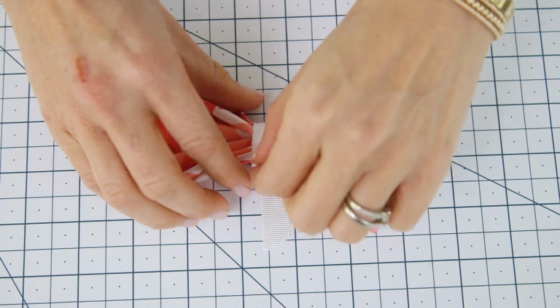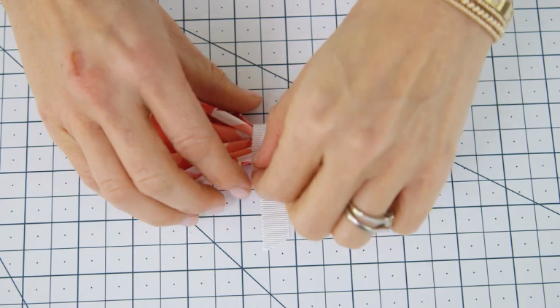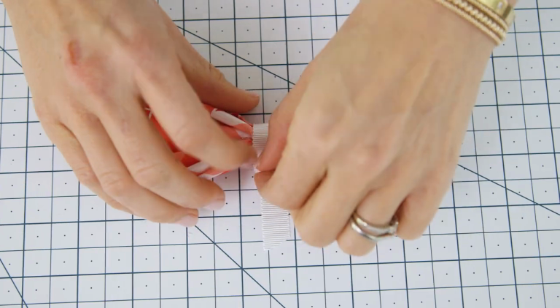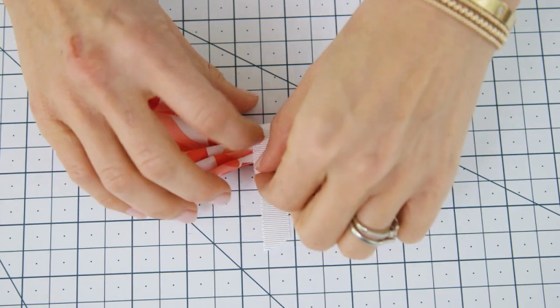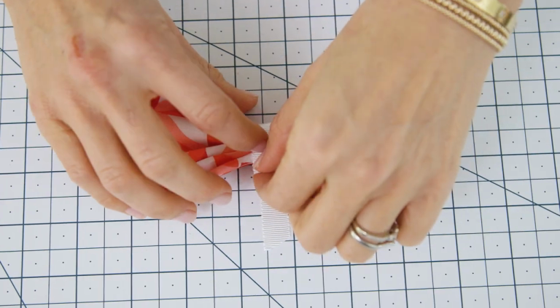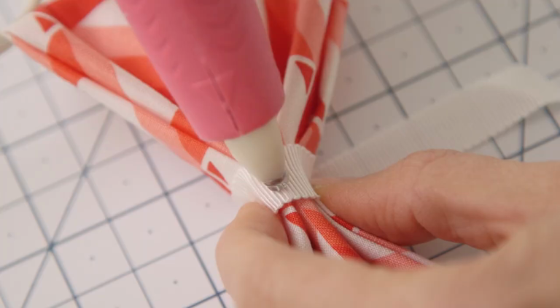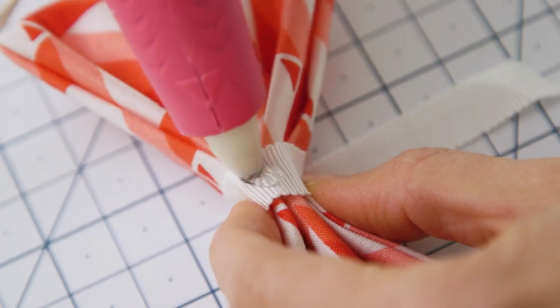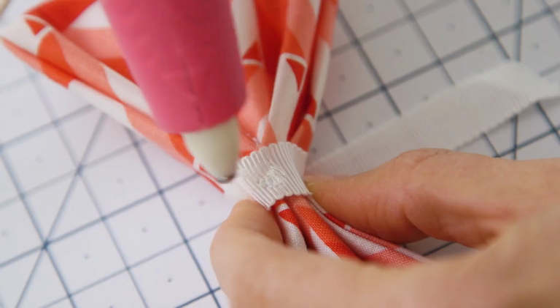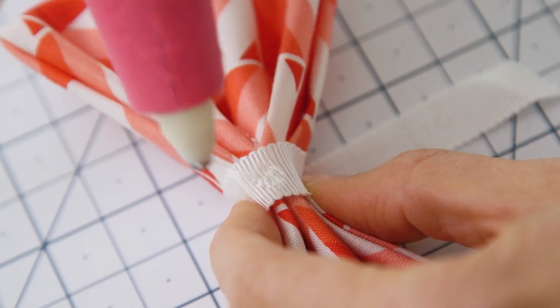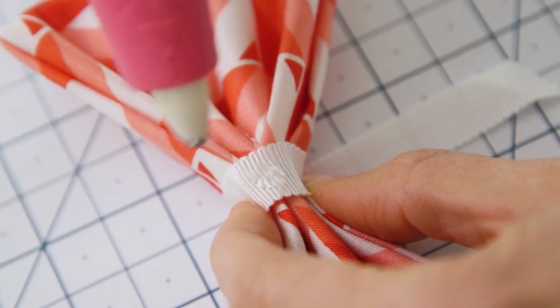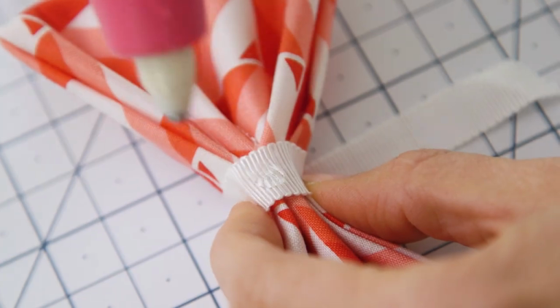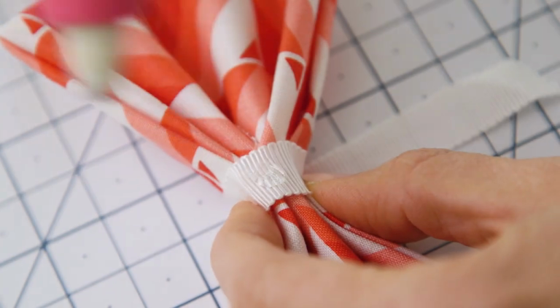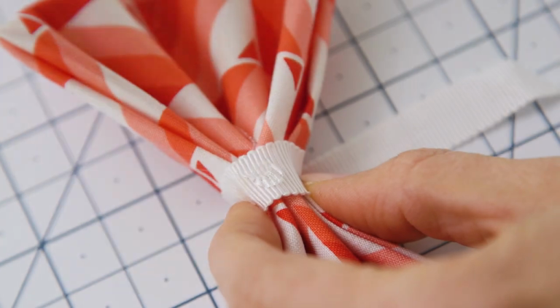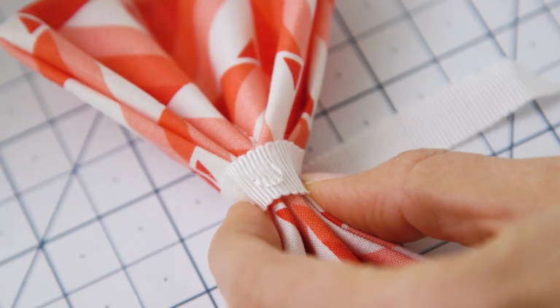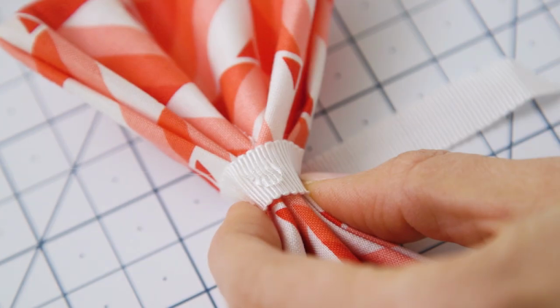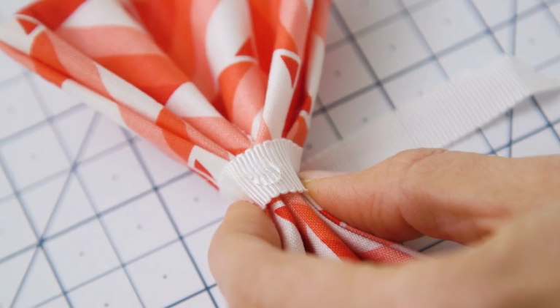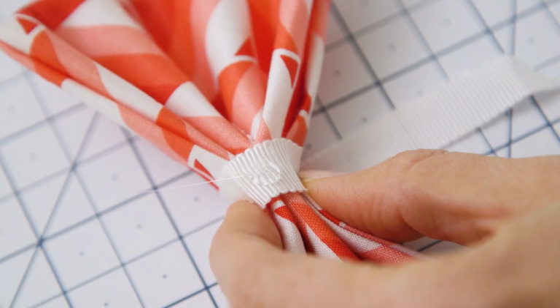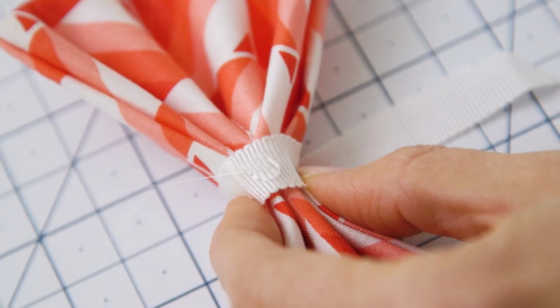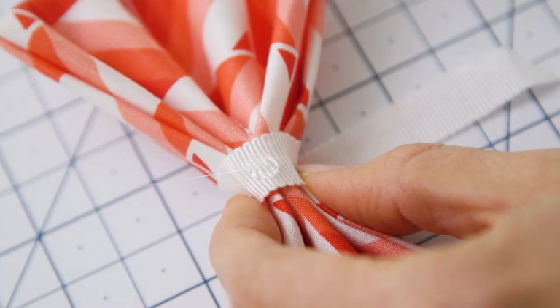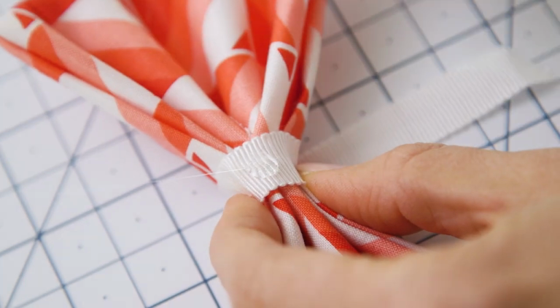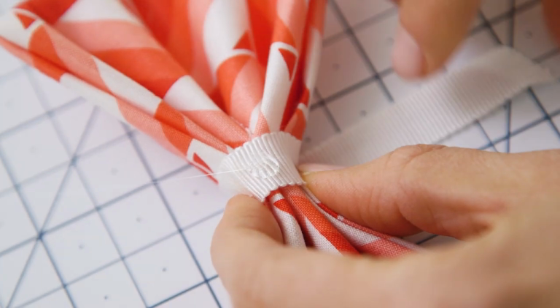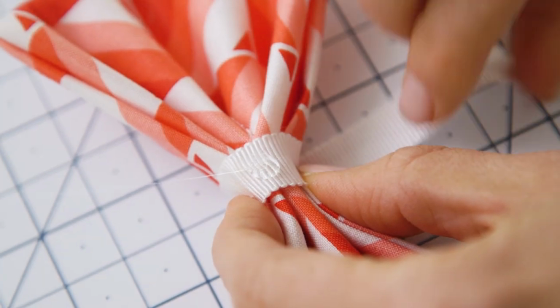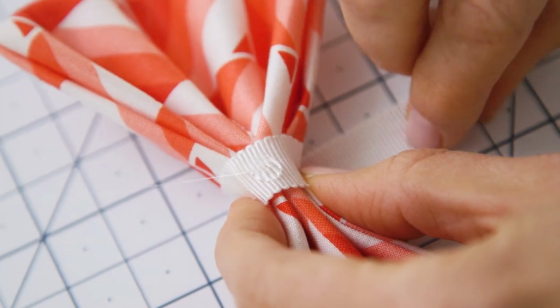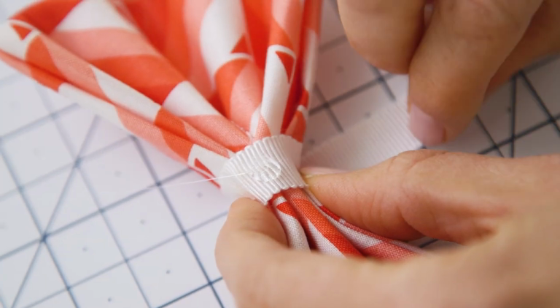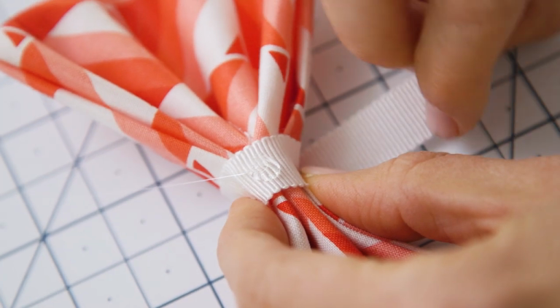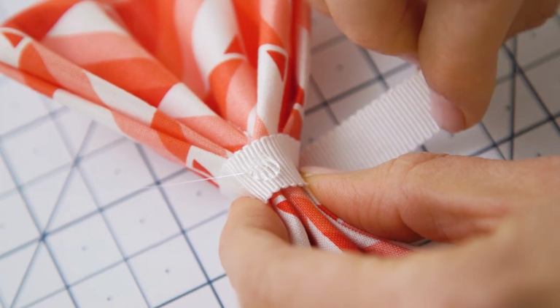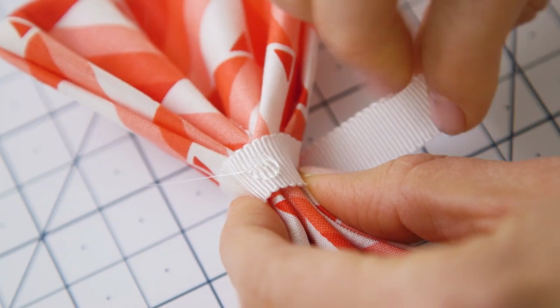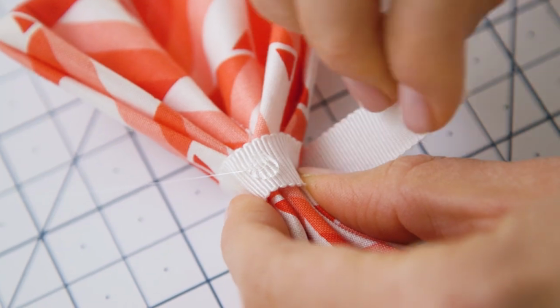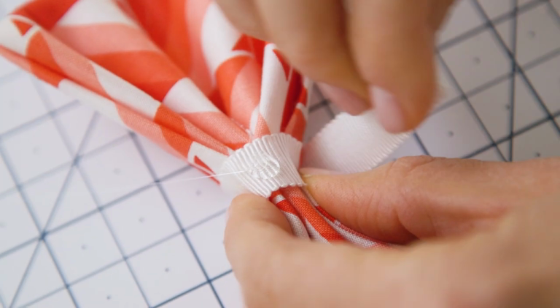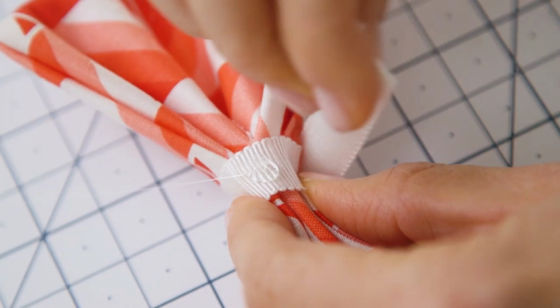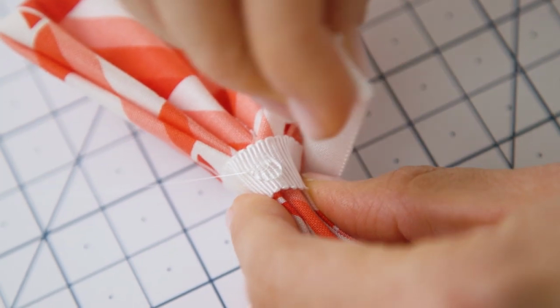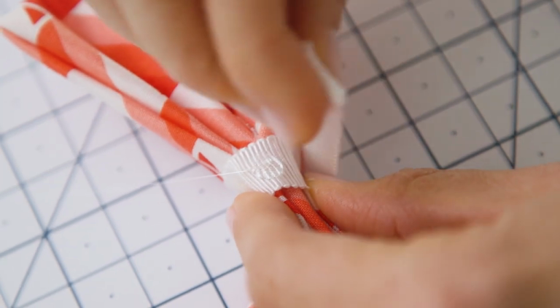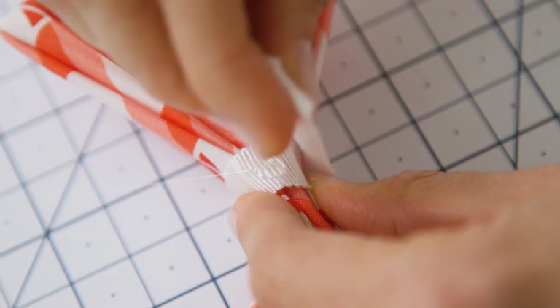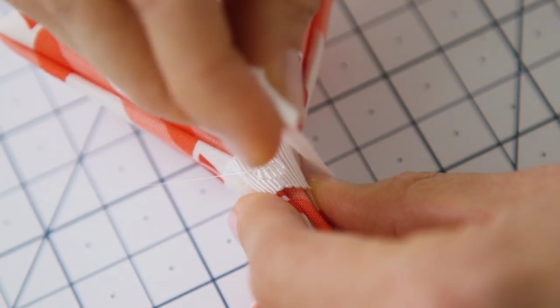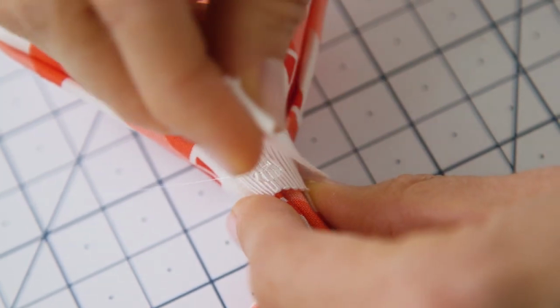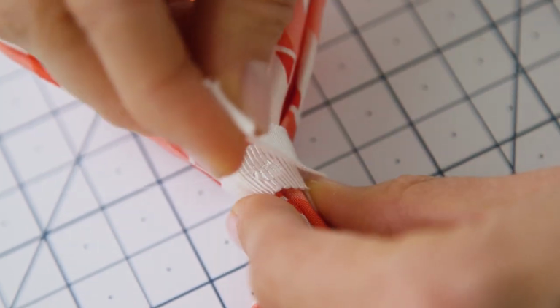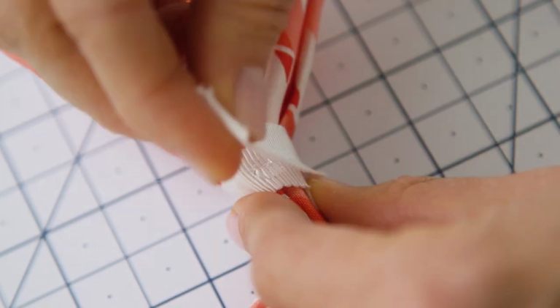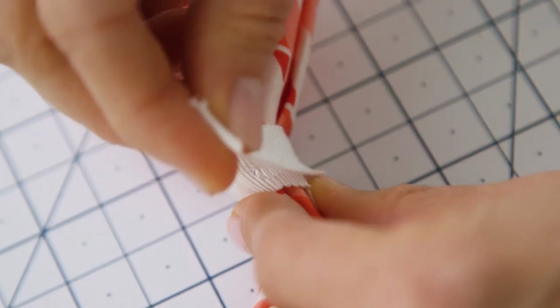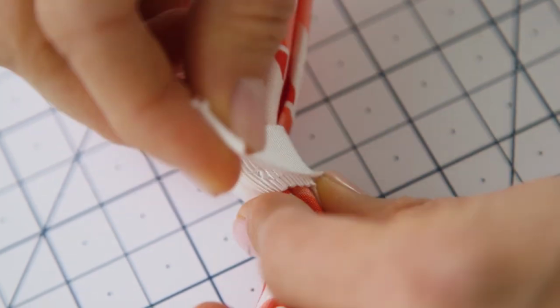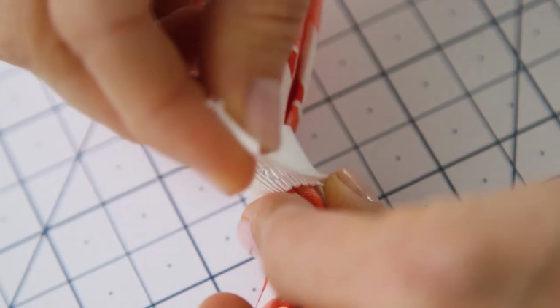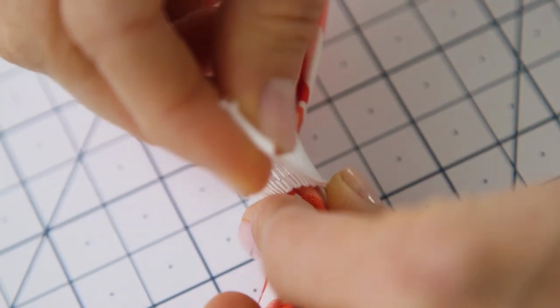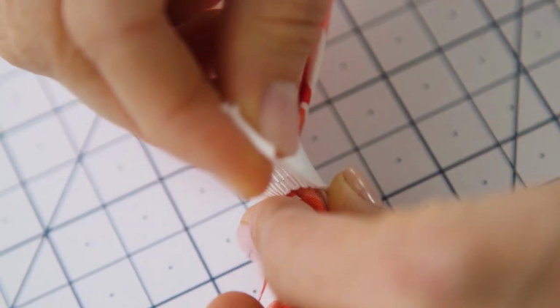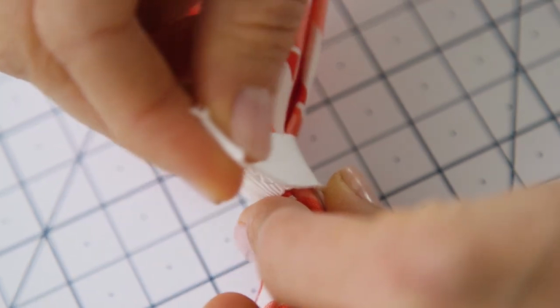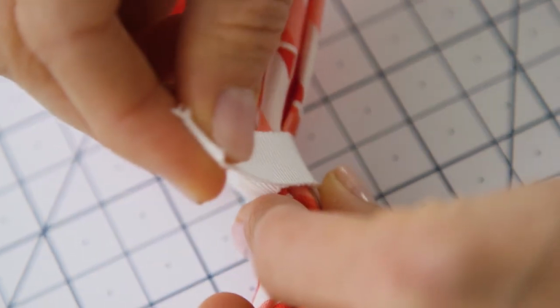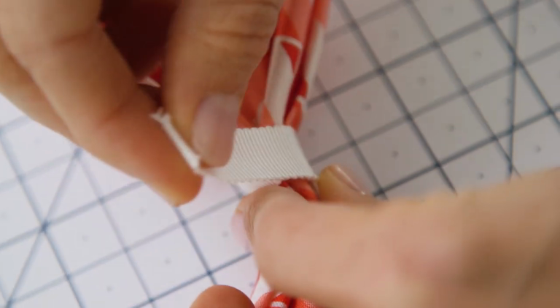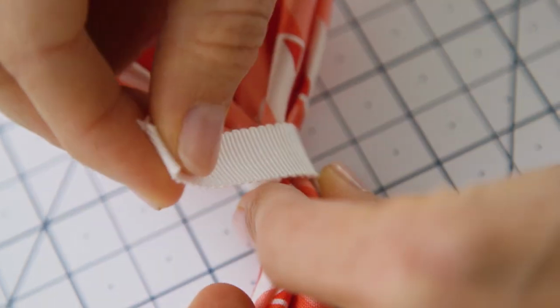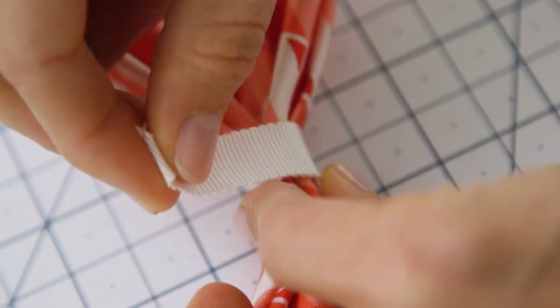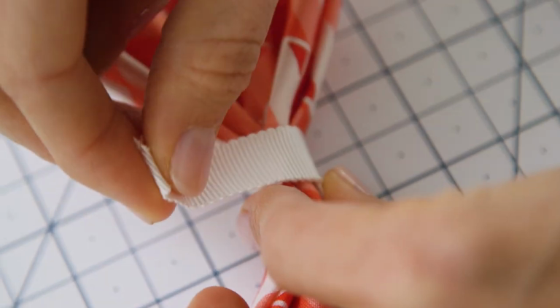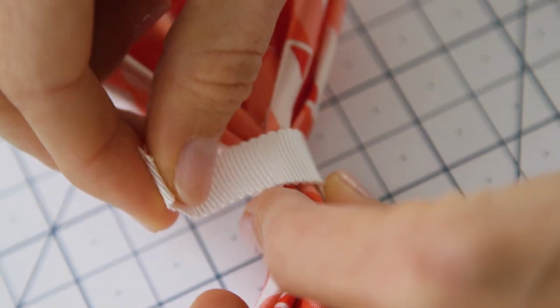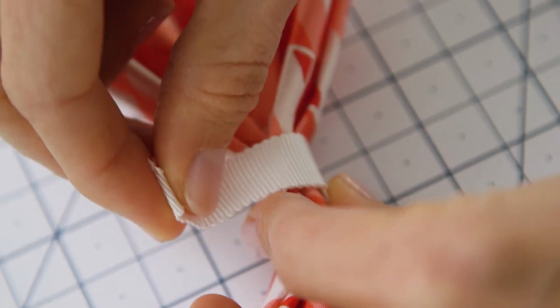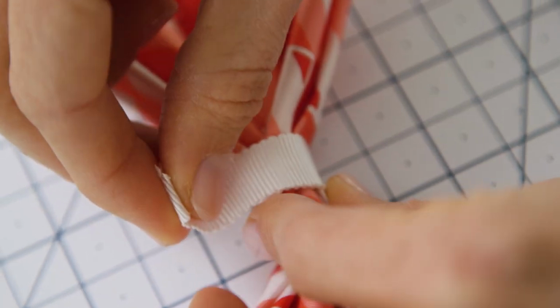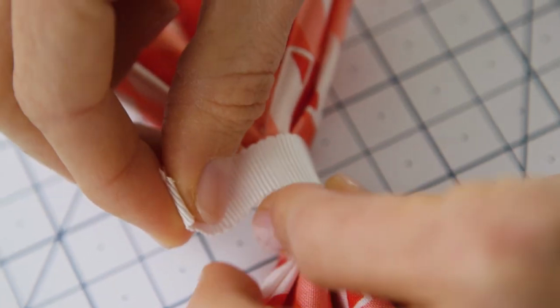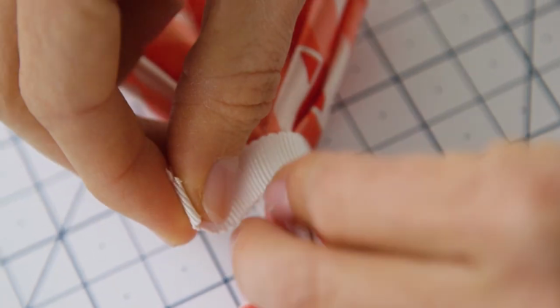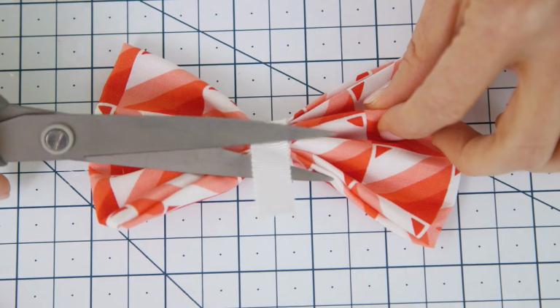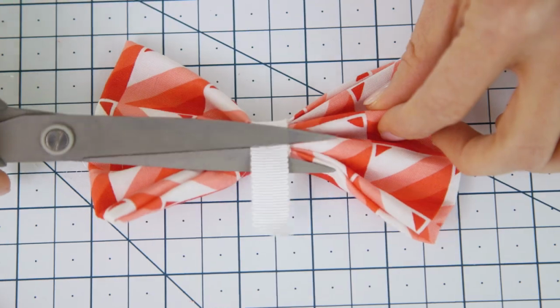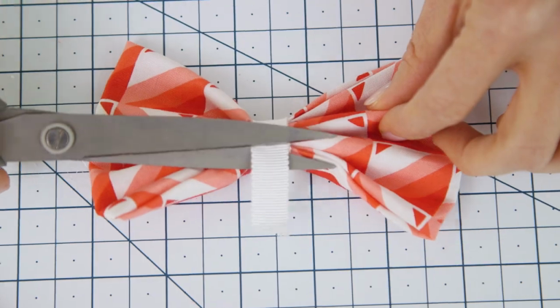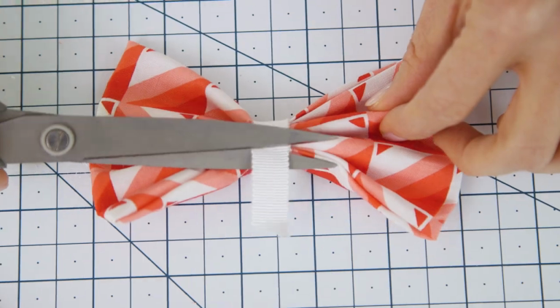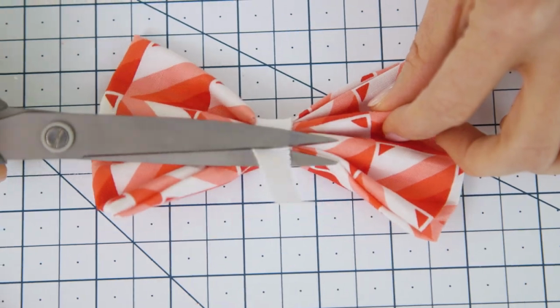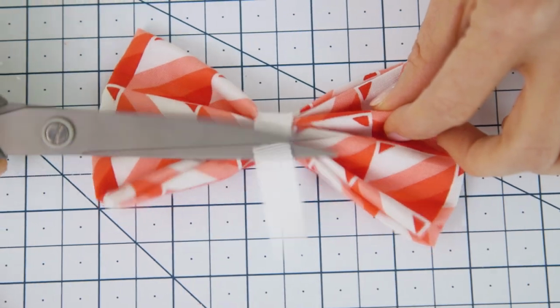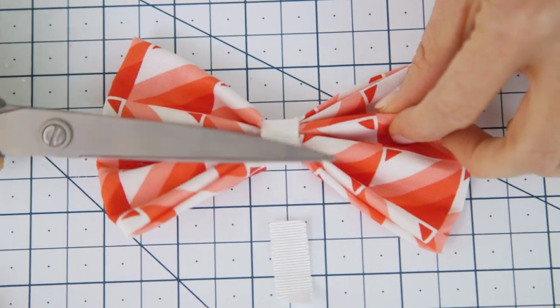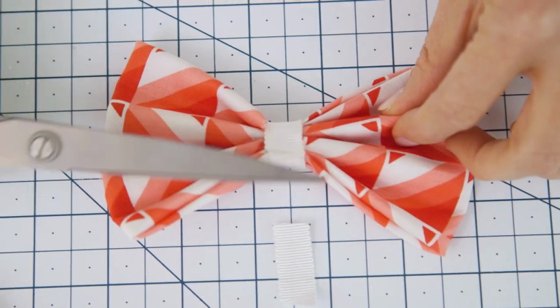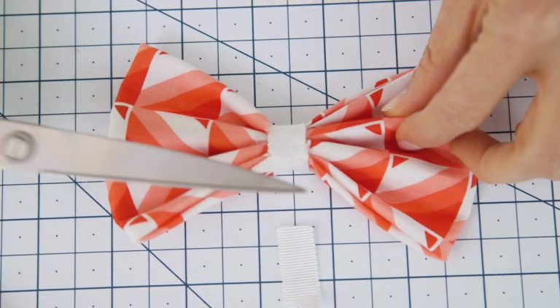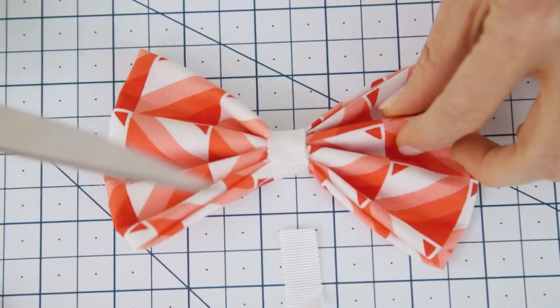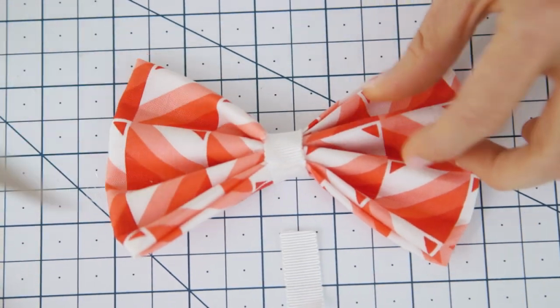Wrap it around the bow and secure it with a drop of hot glue, and trim off the excess.